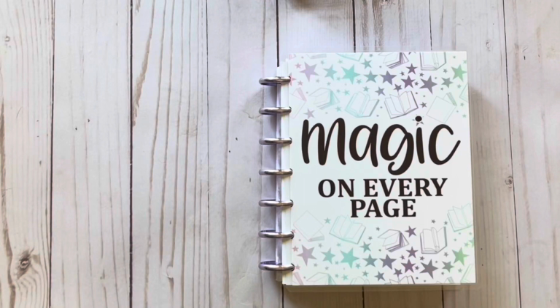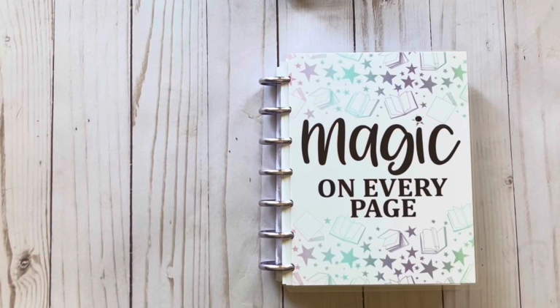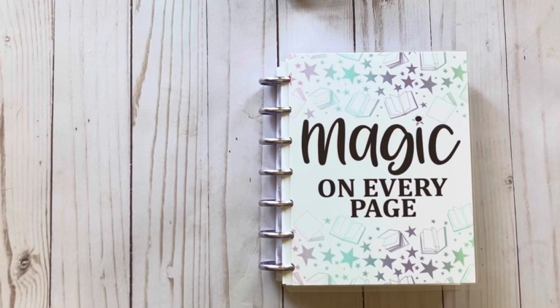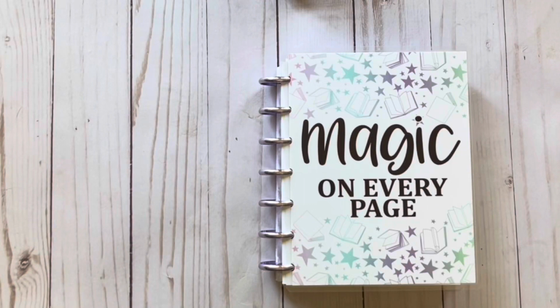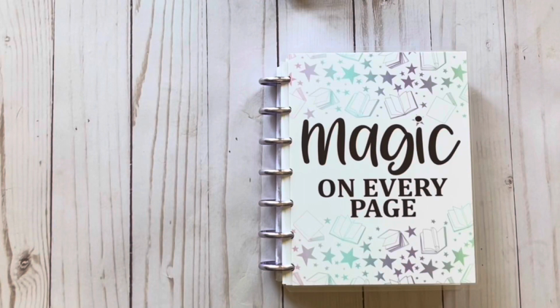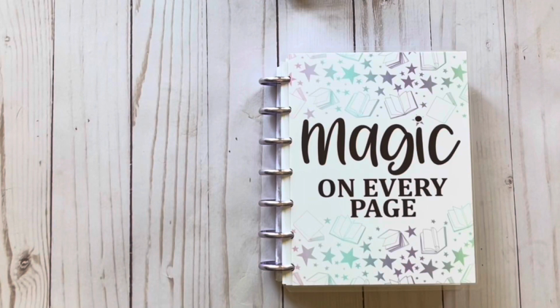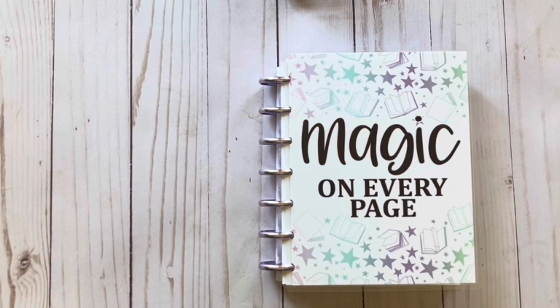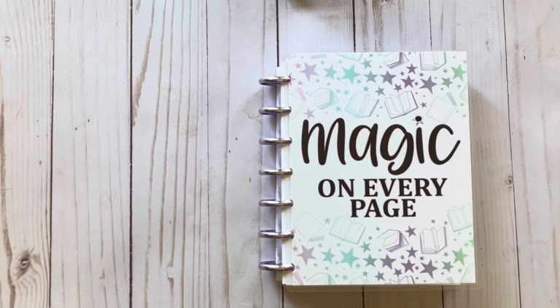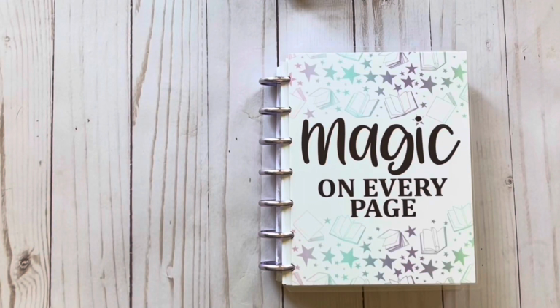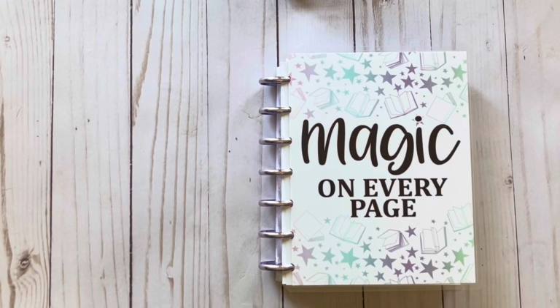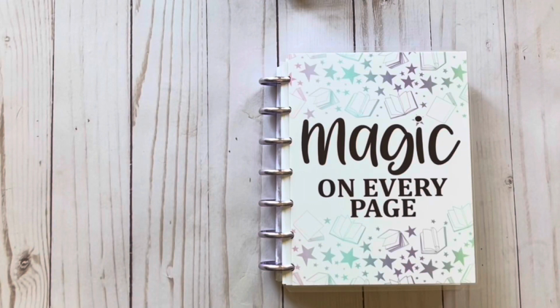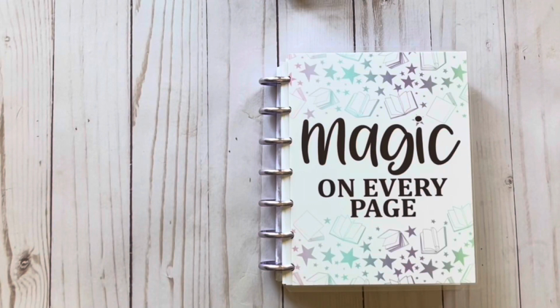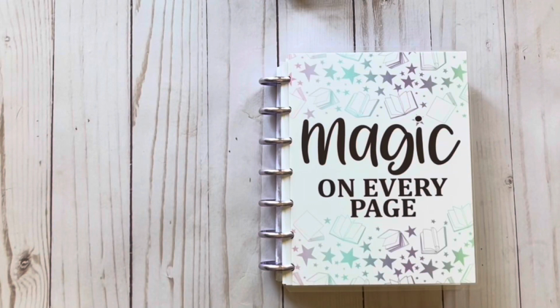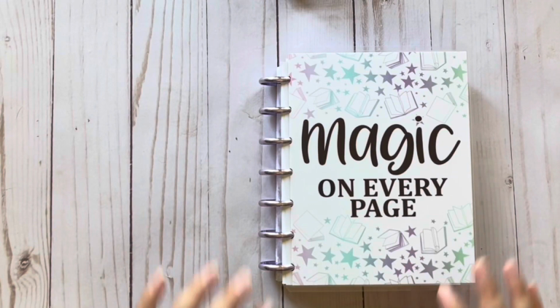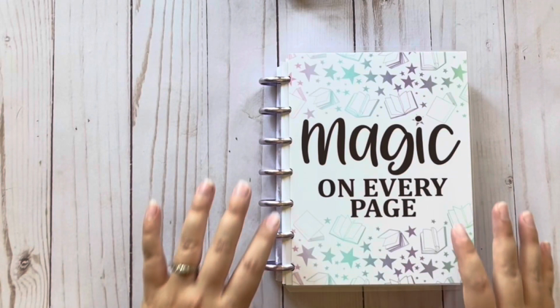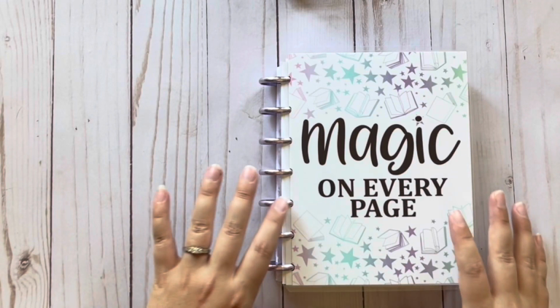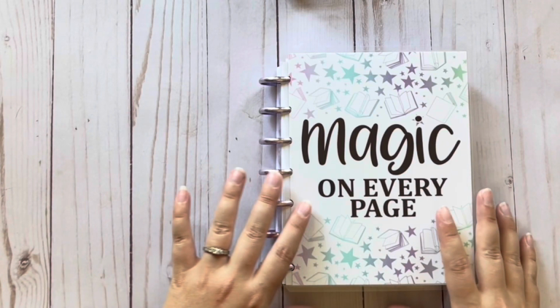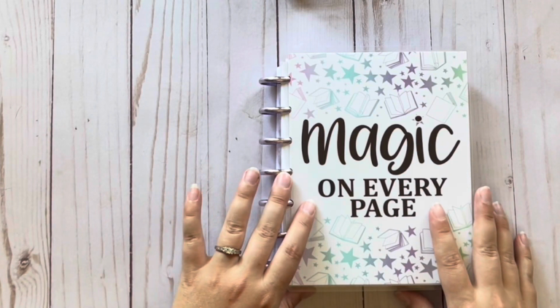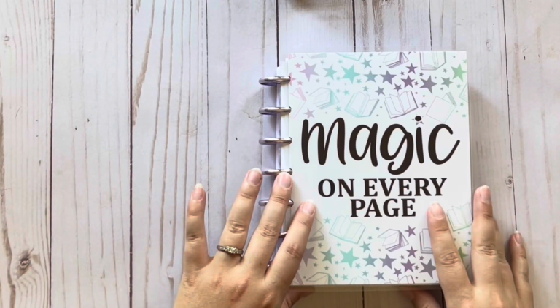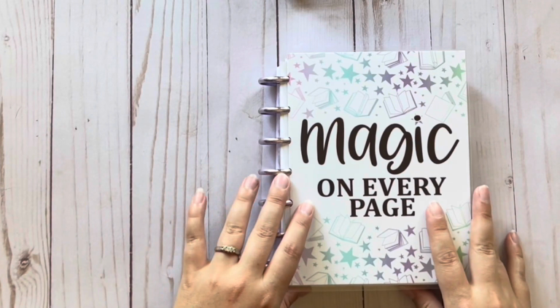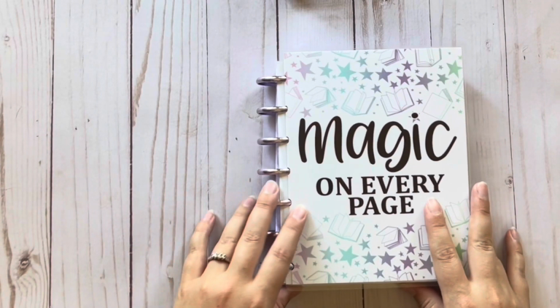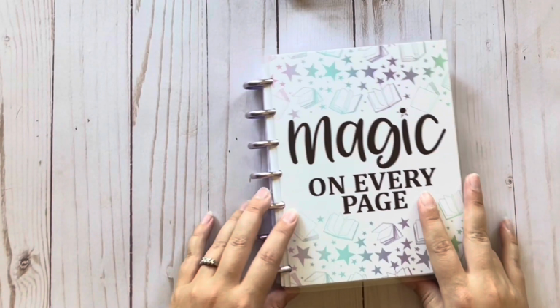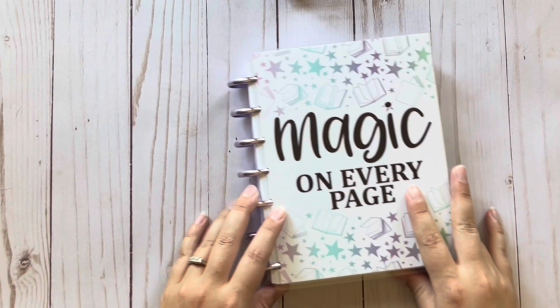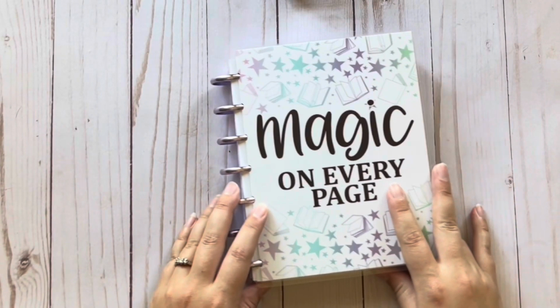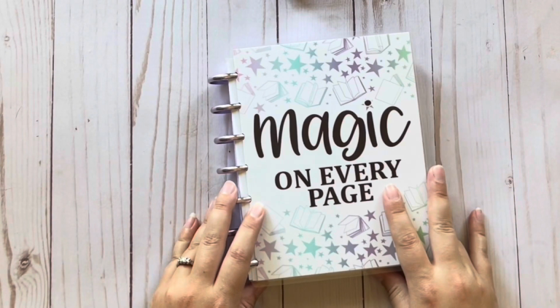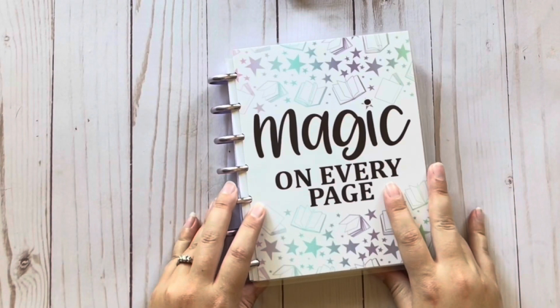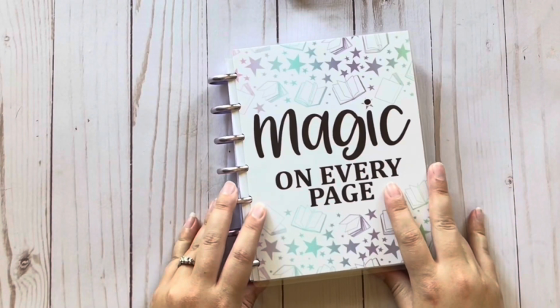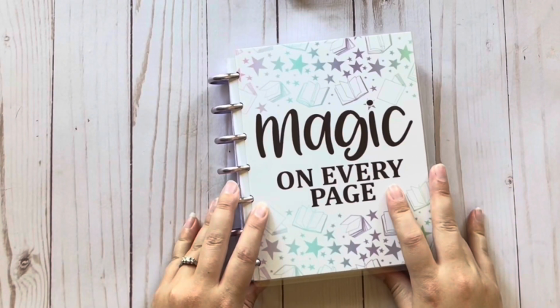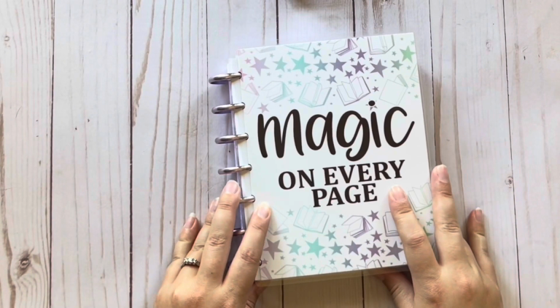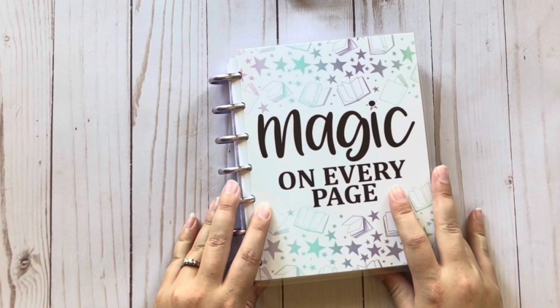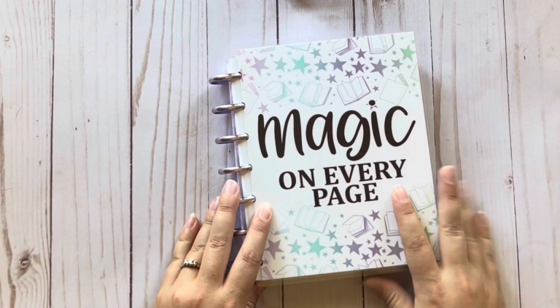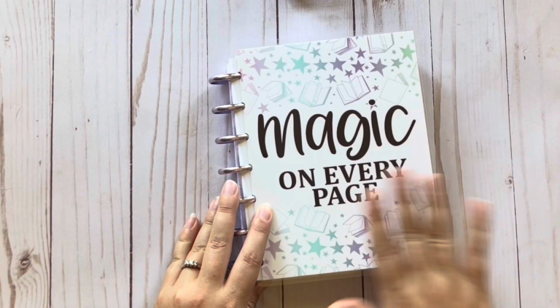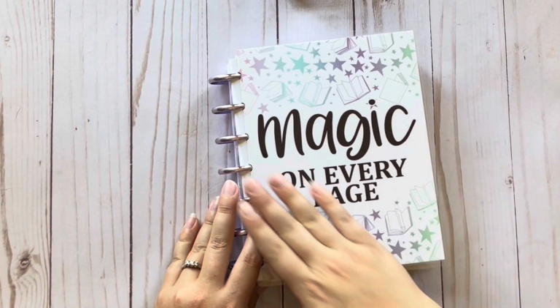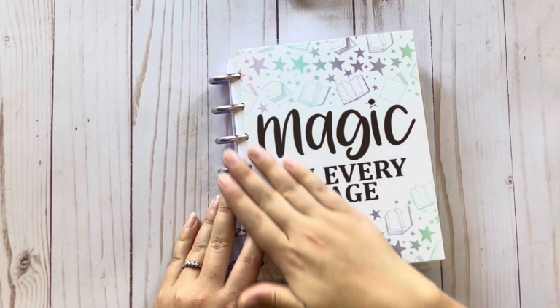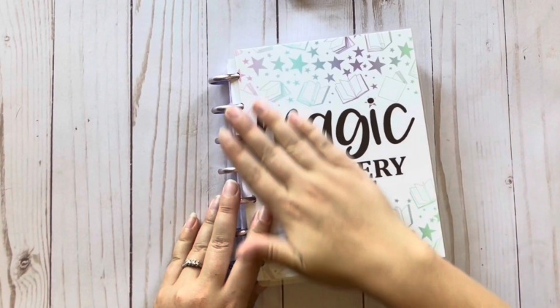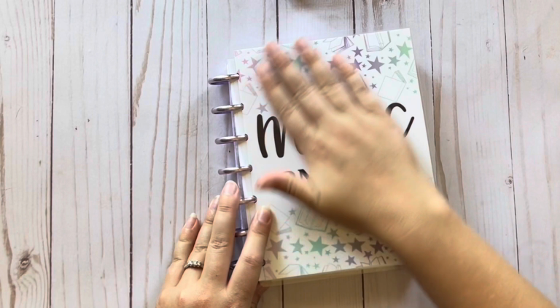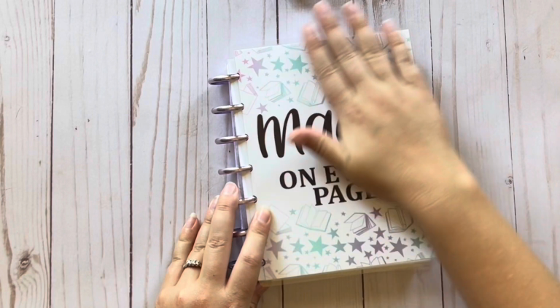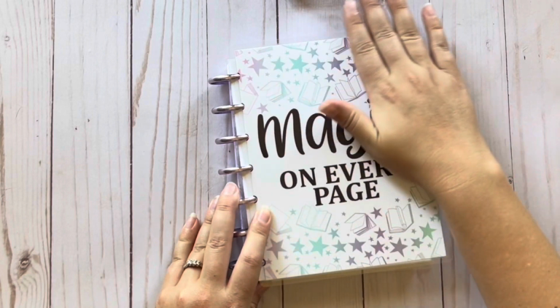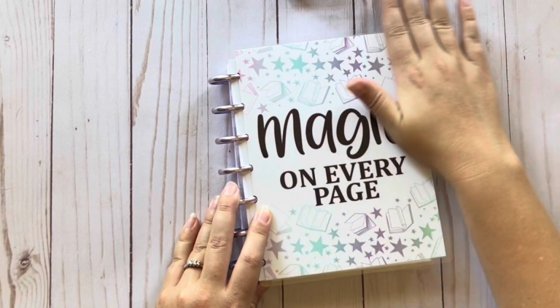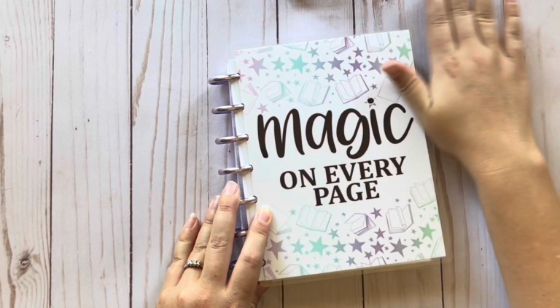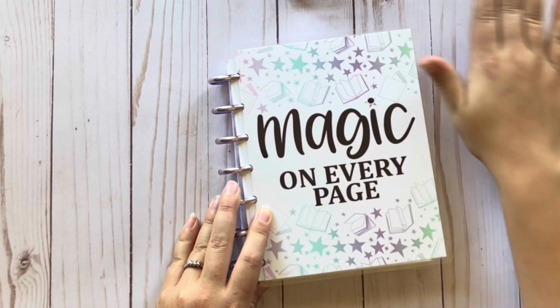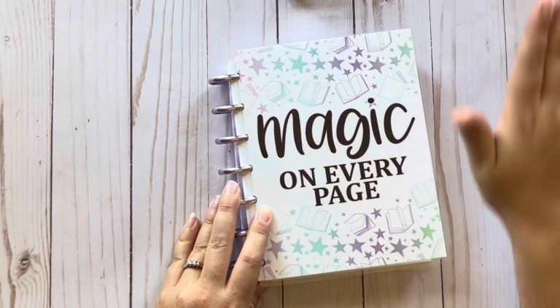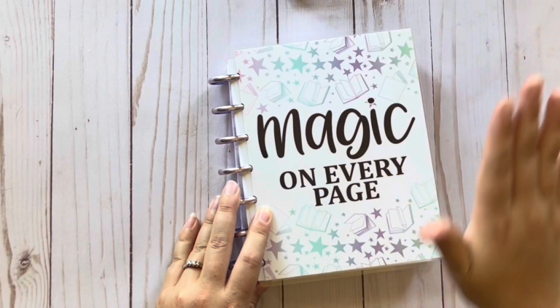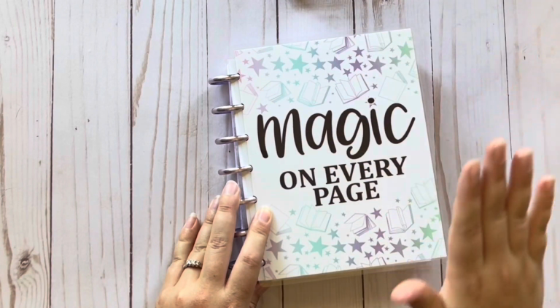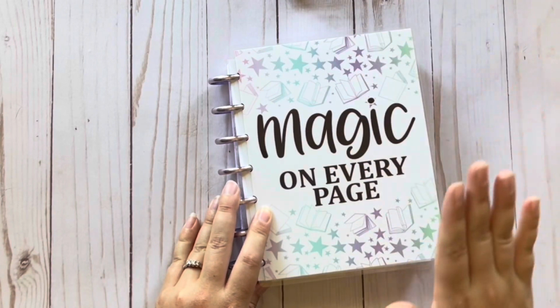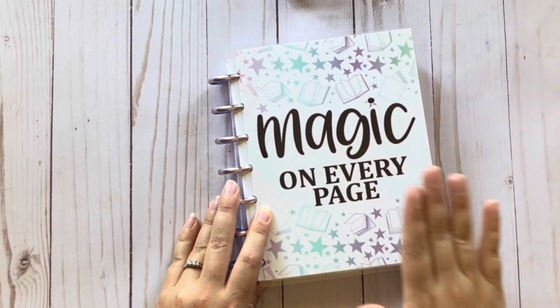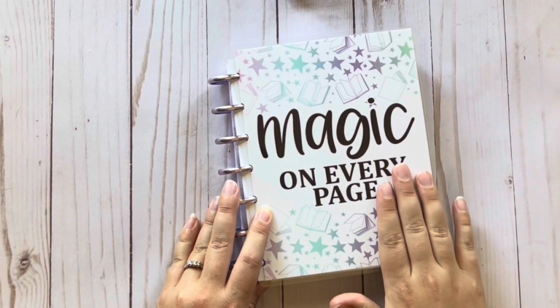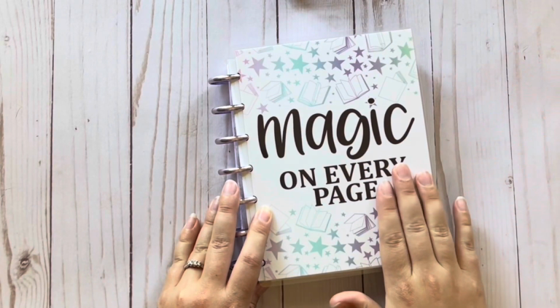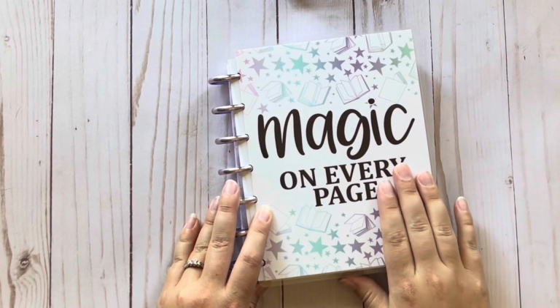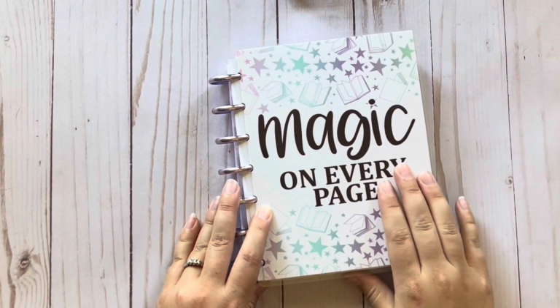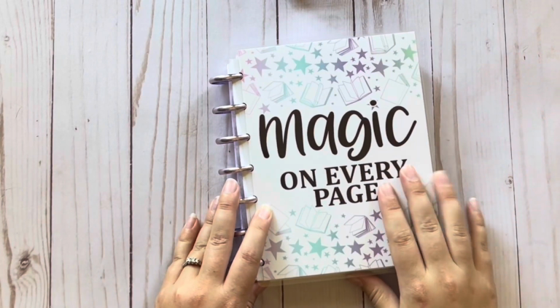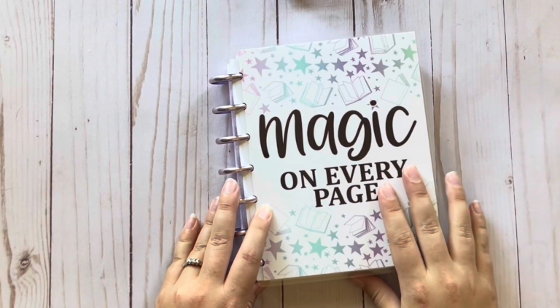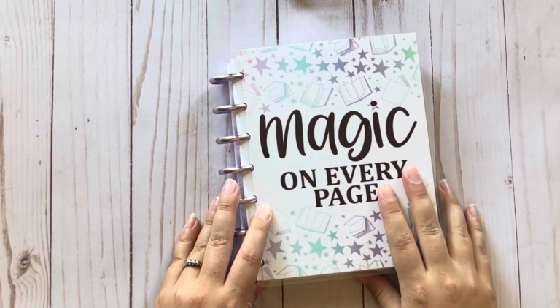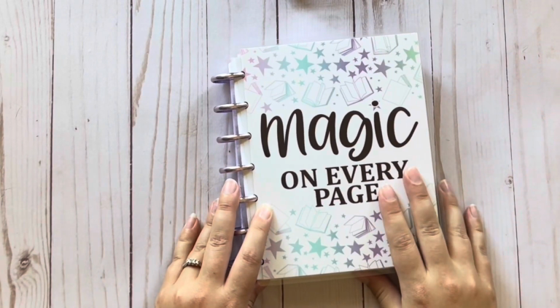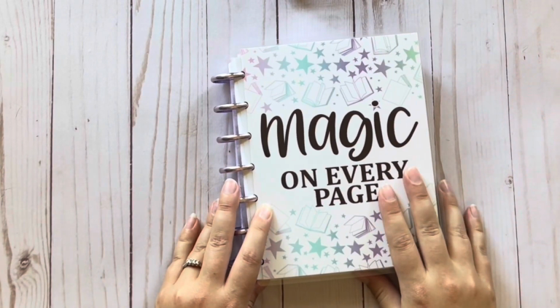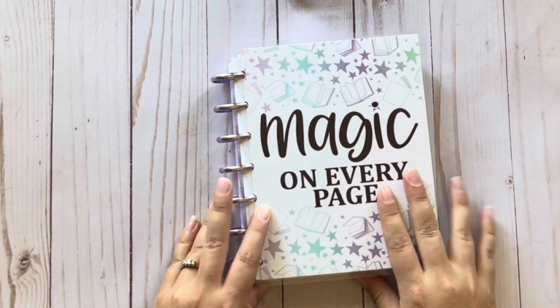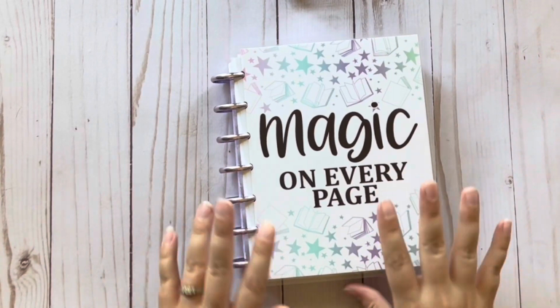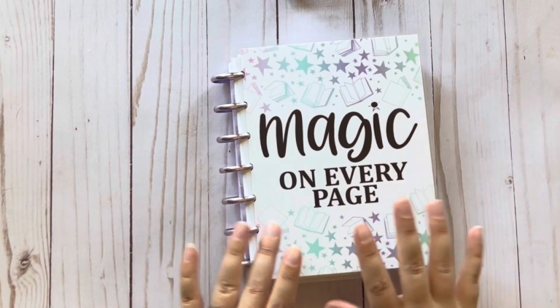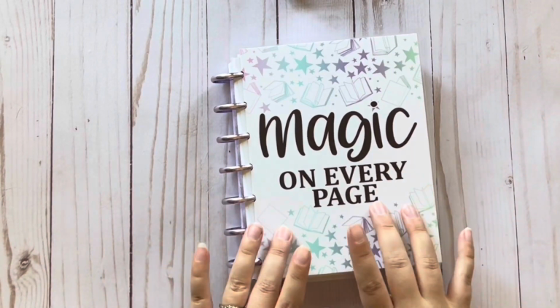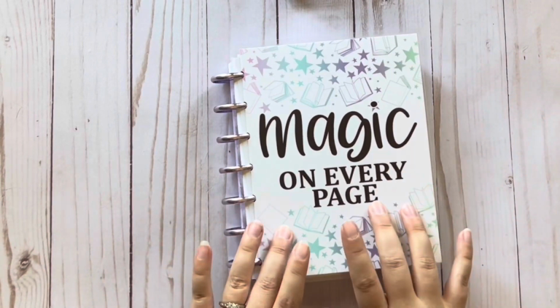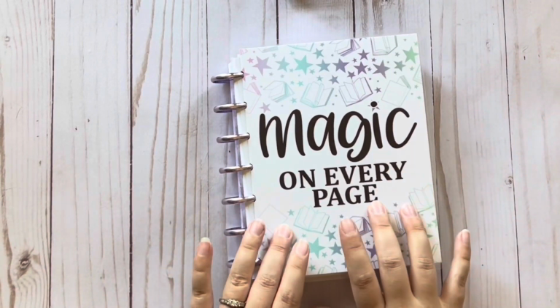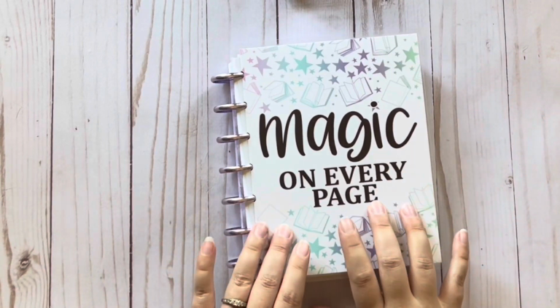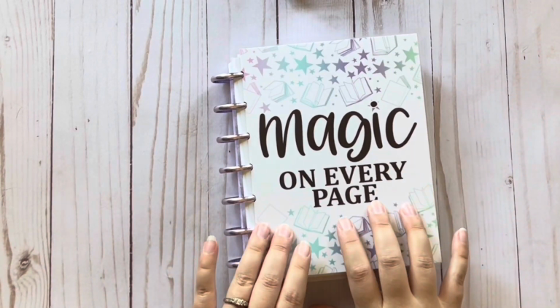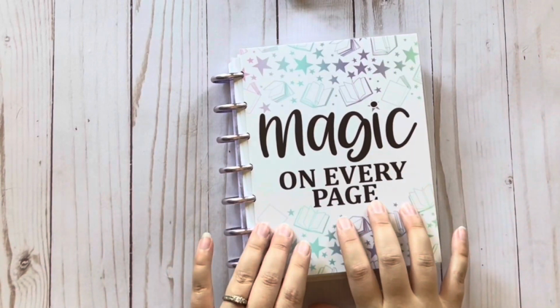Hi y'all, welcome back to my channel. Today I wanted to do a mid-year flip through of my reading journal.